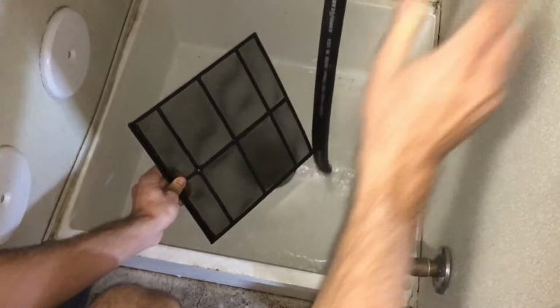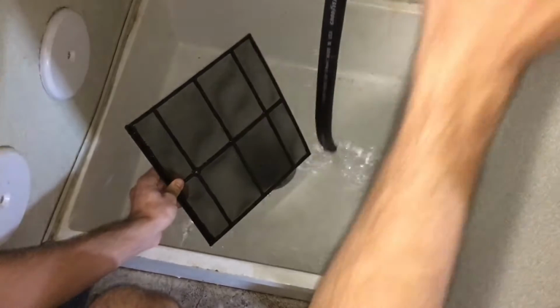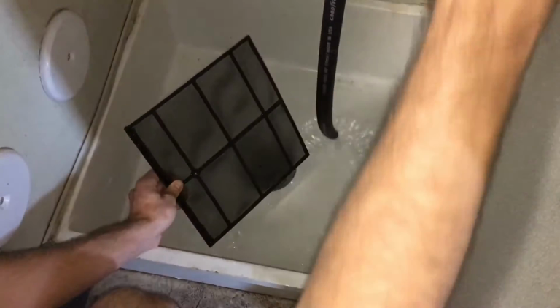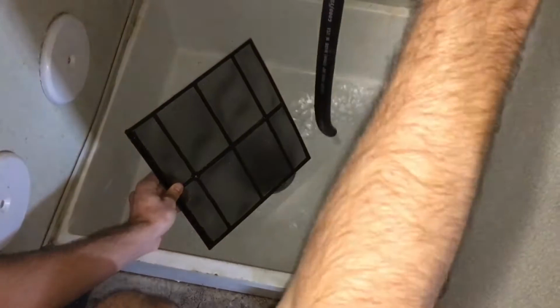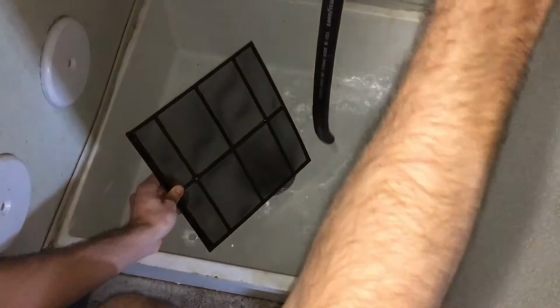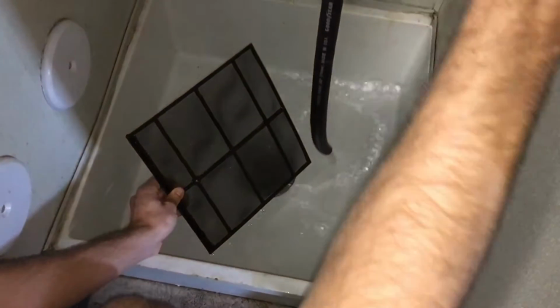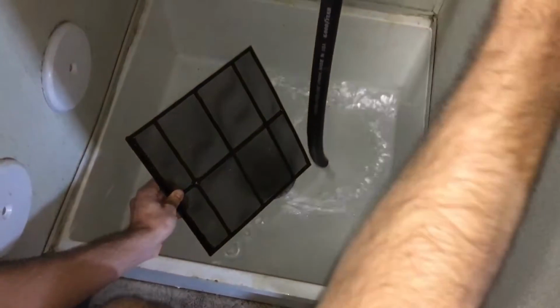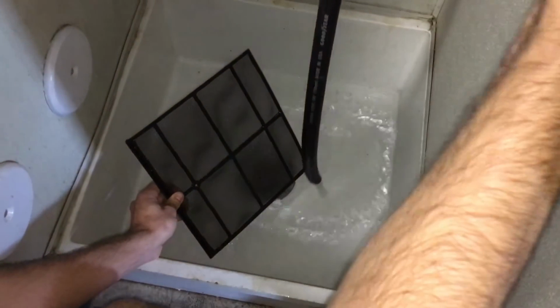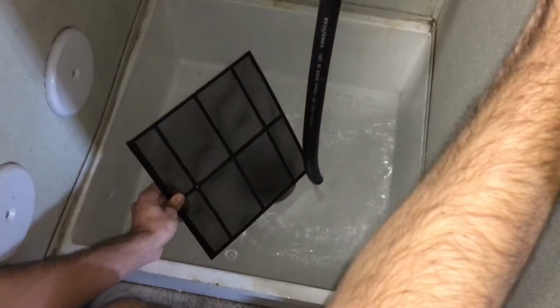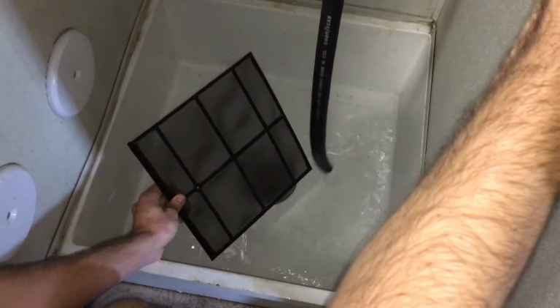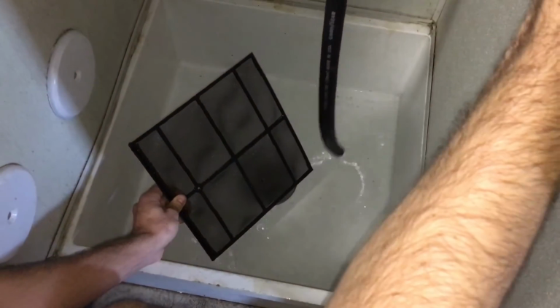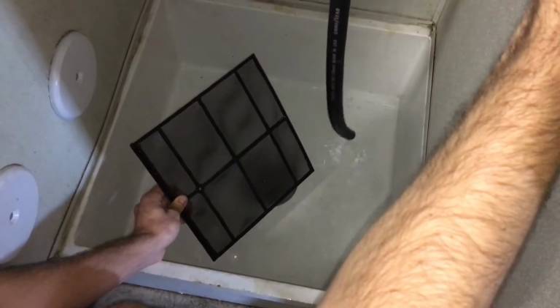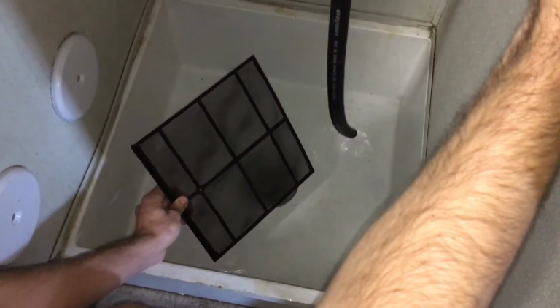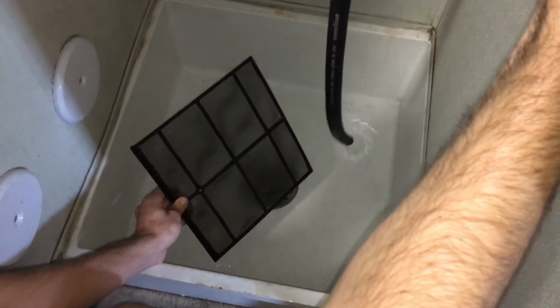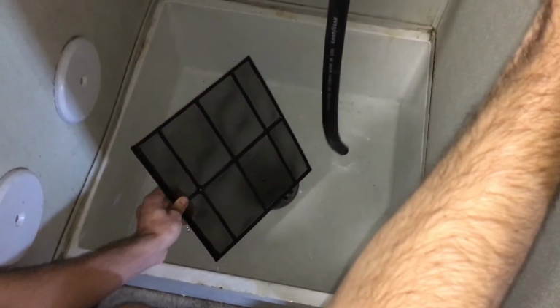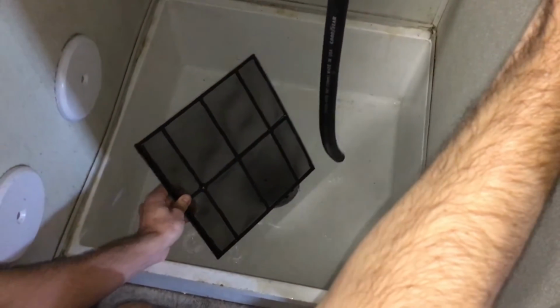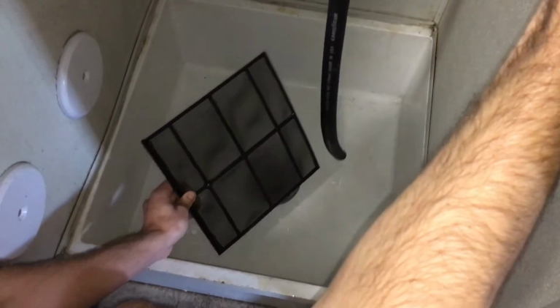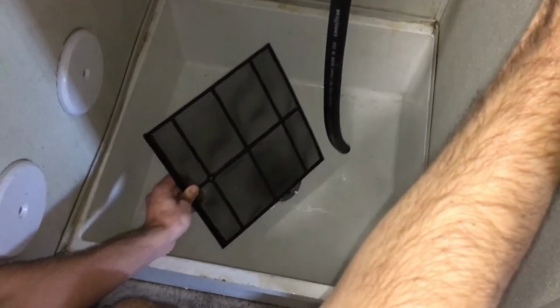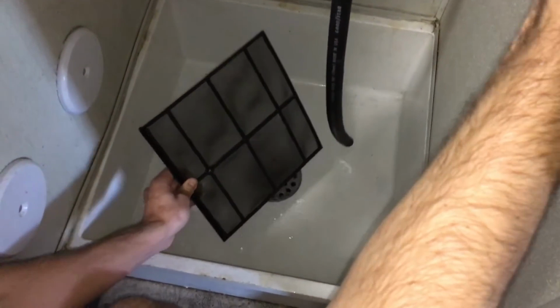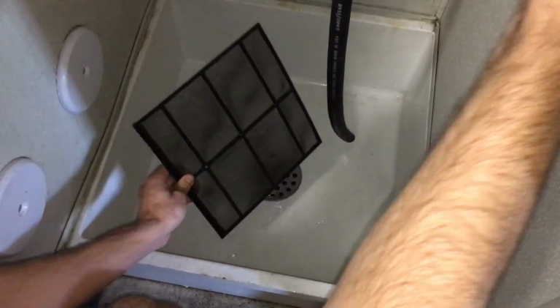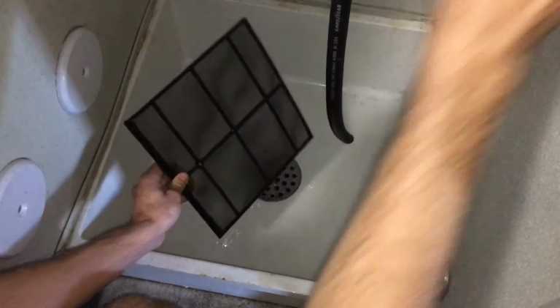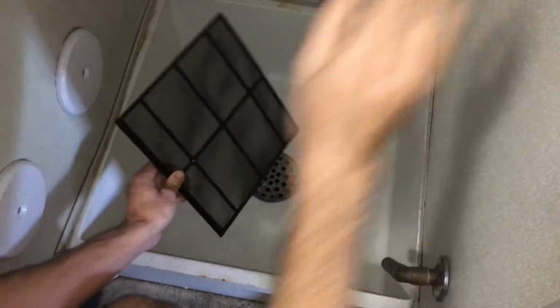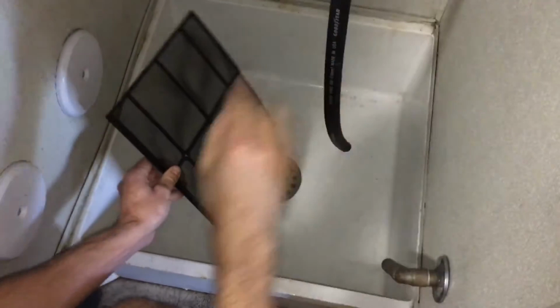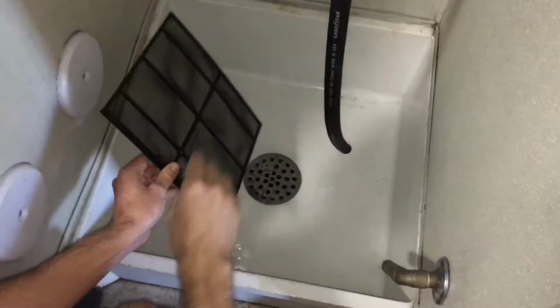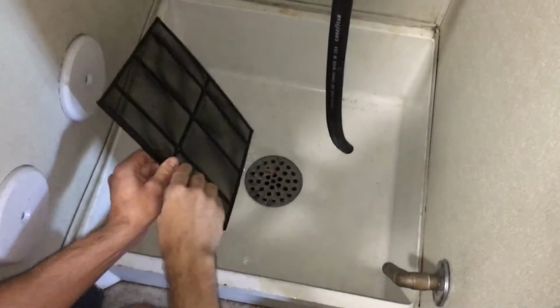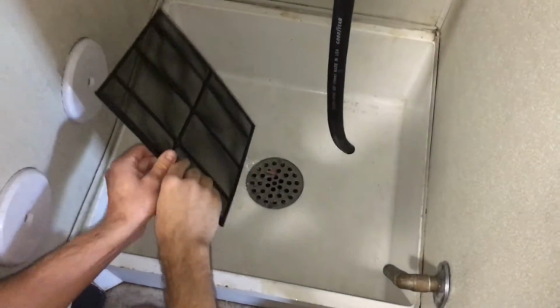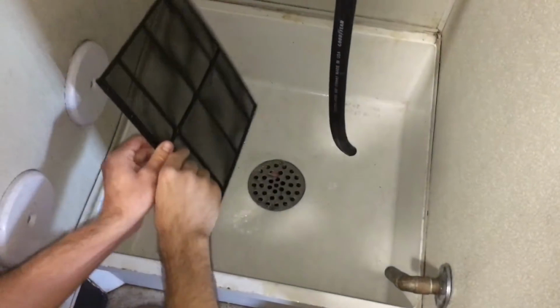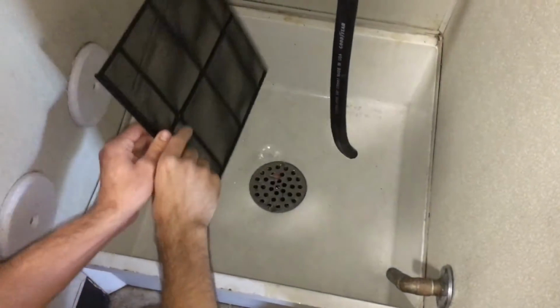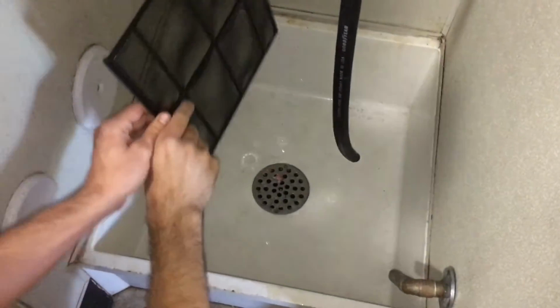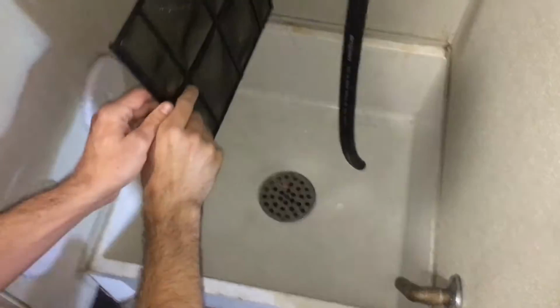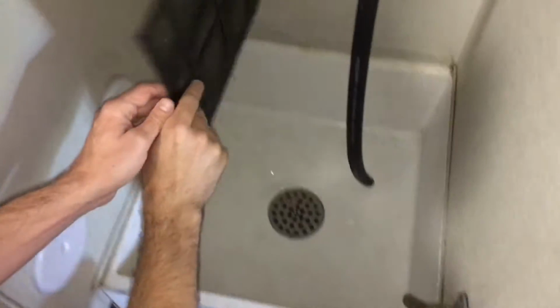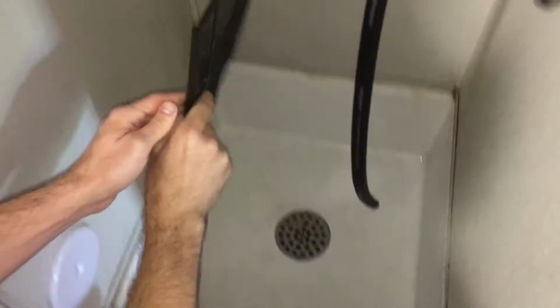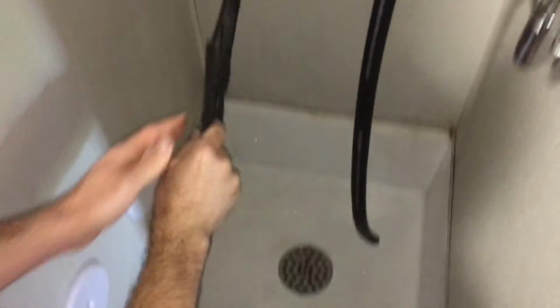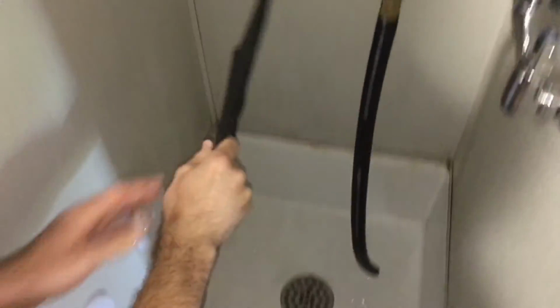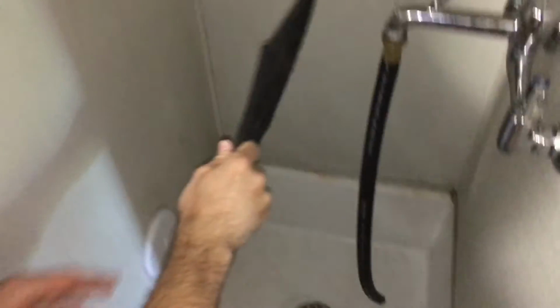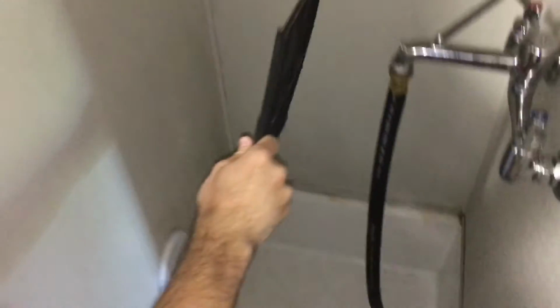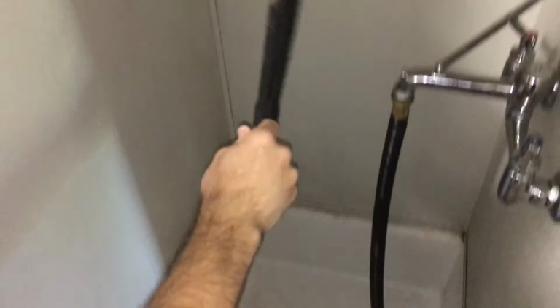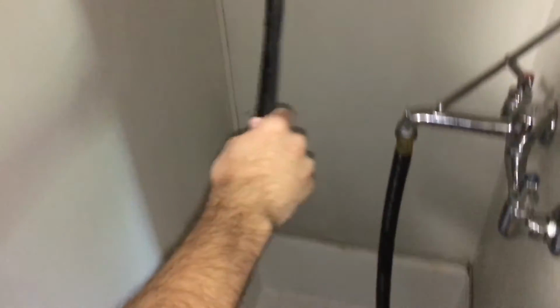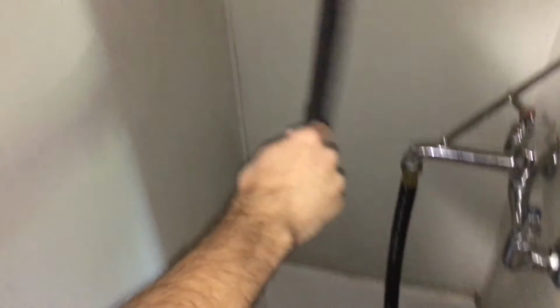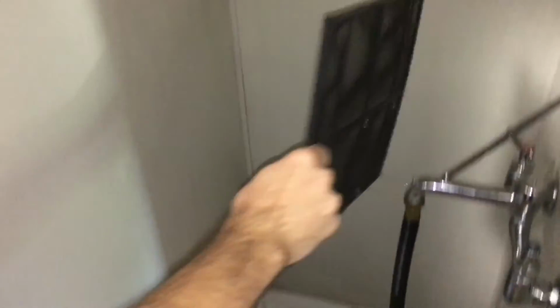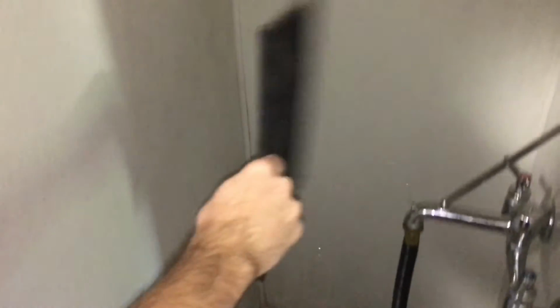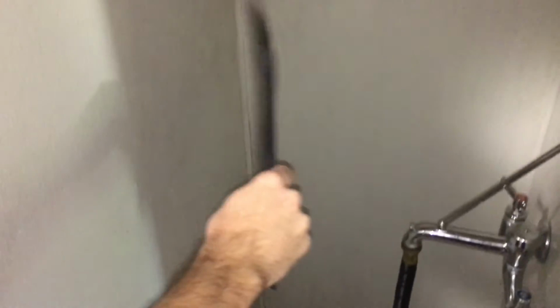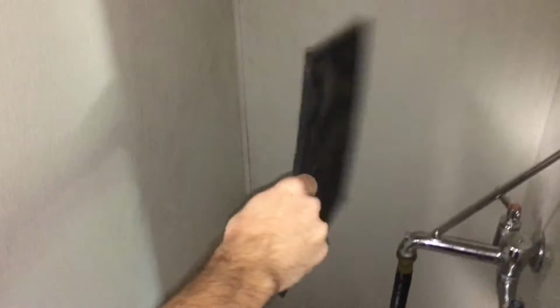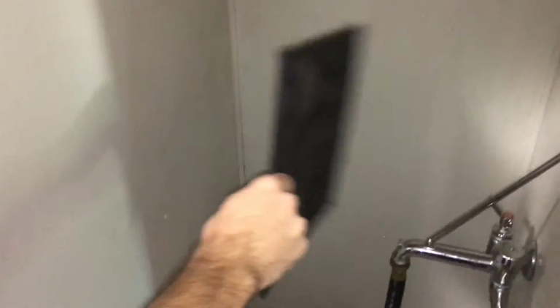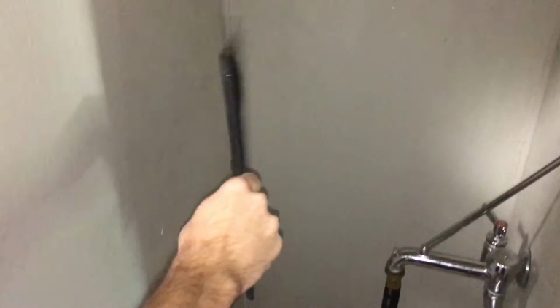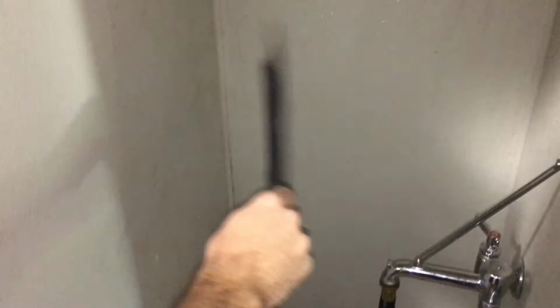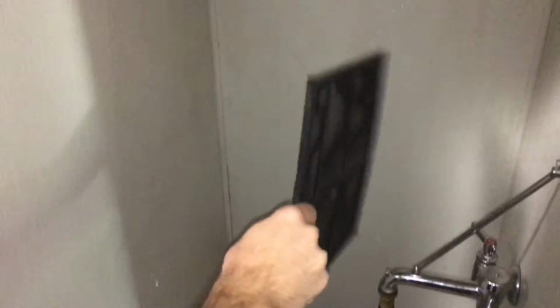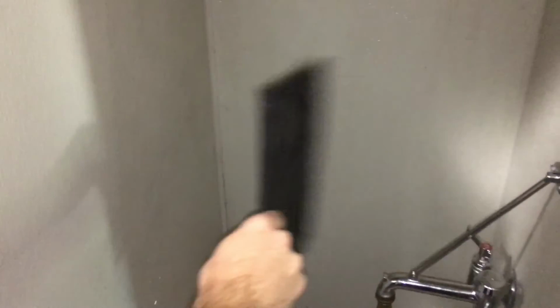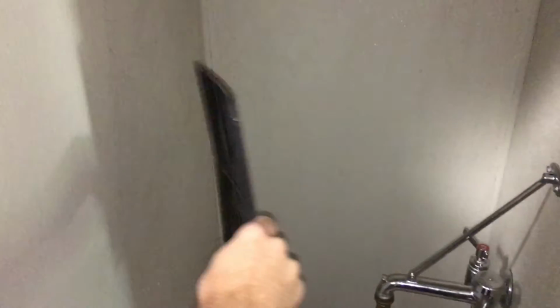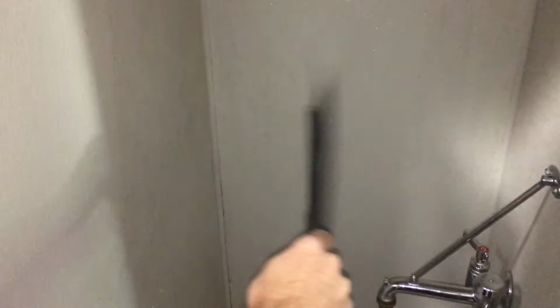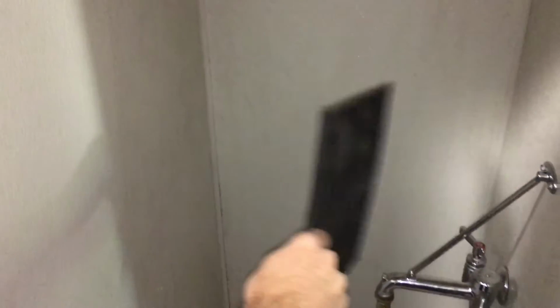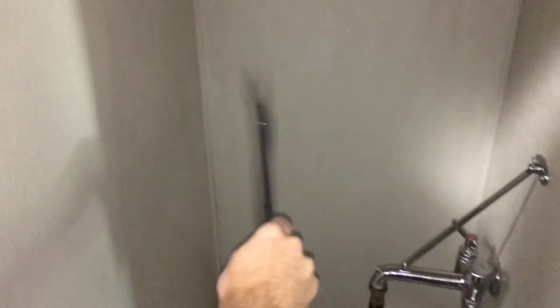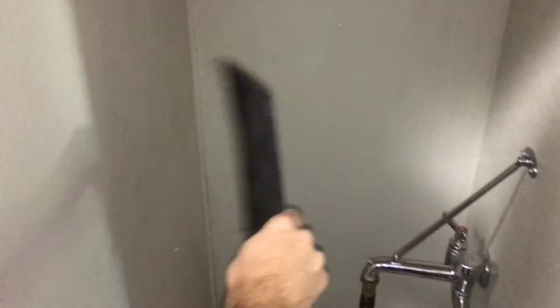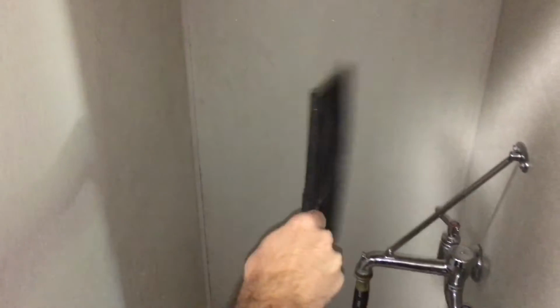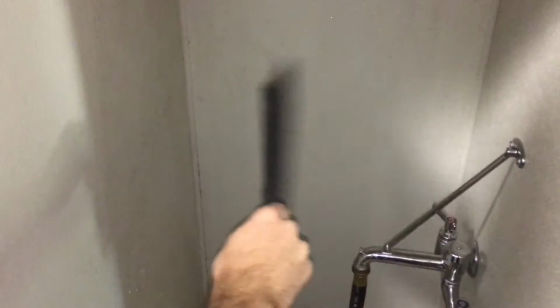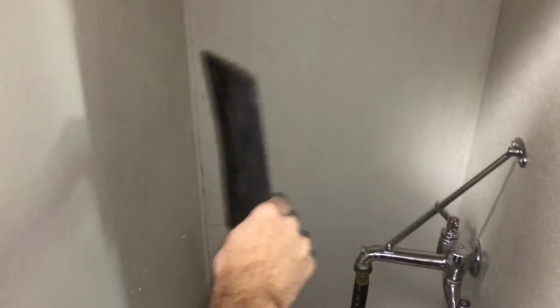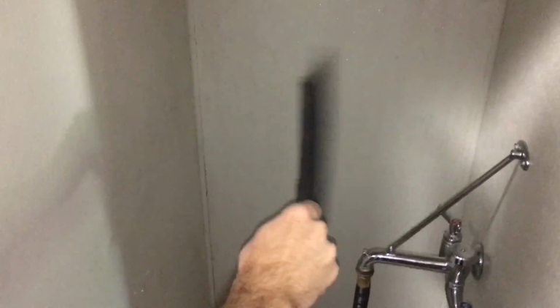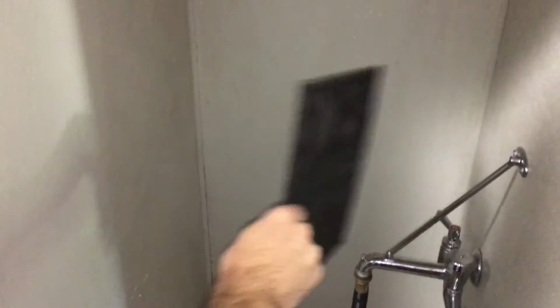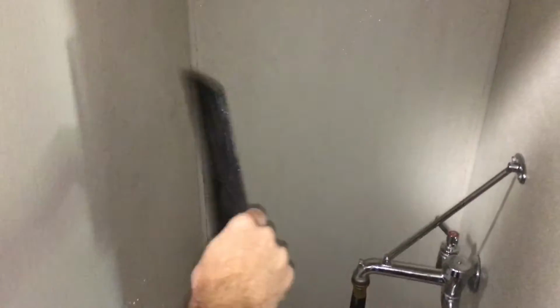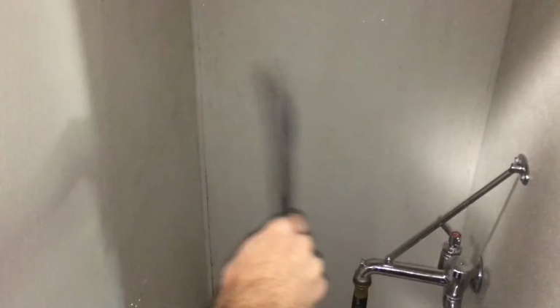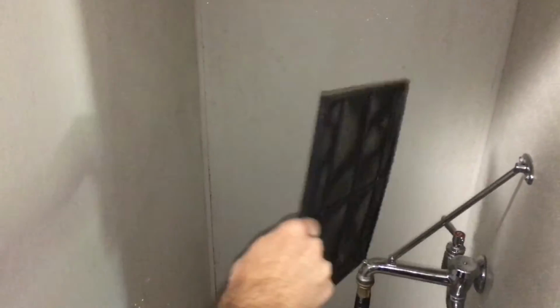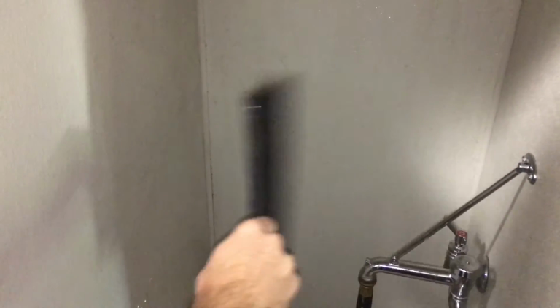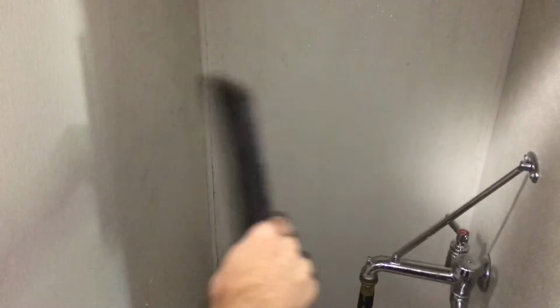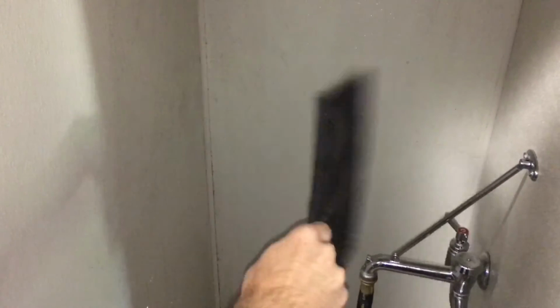When you finish, turn off the sink, and wave the filter like a fan to get all the excess water off.